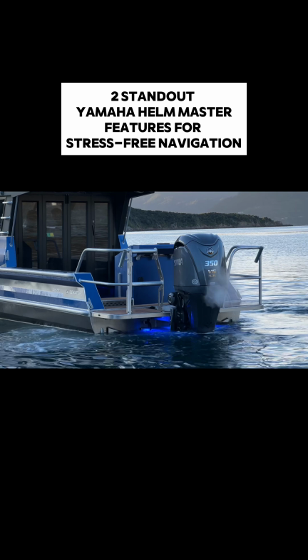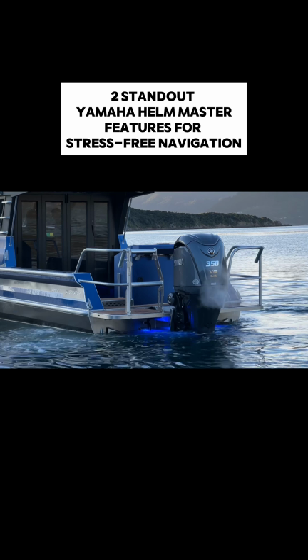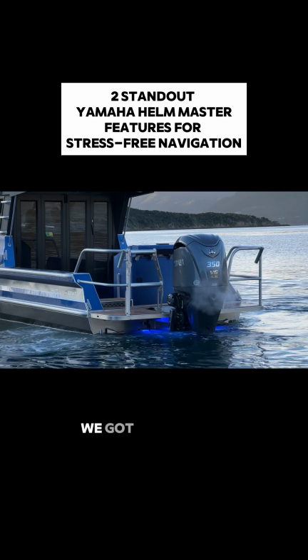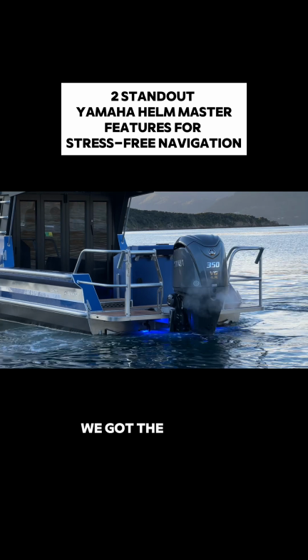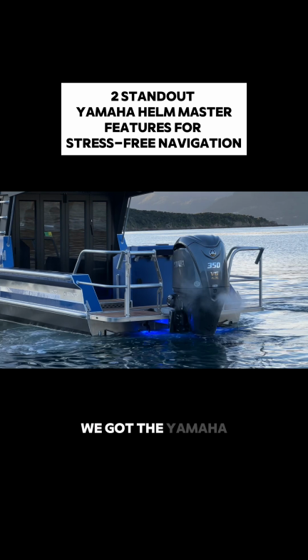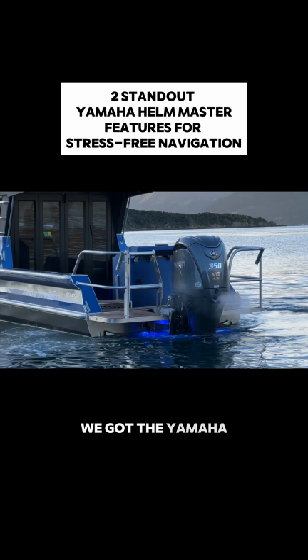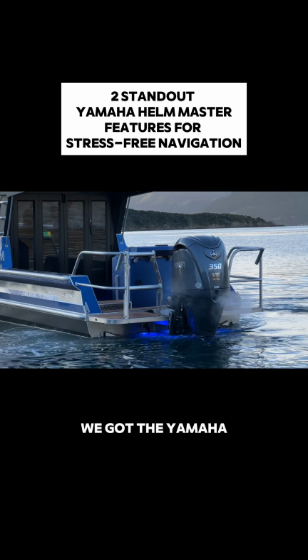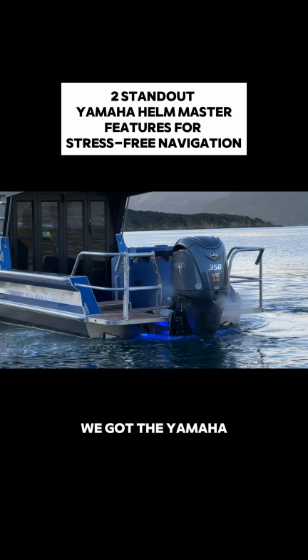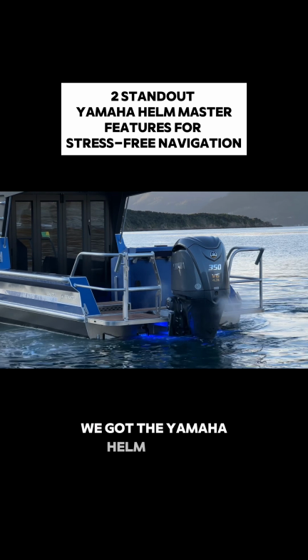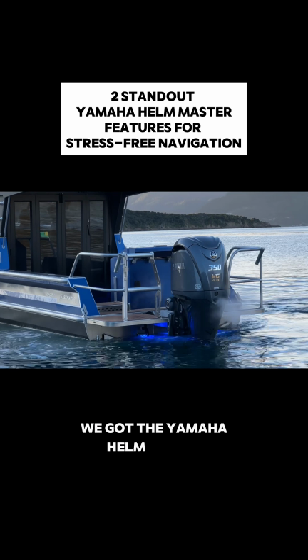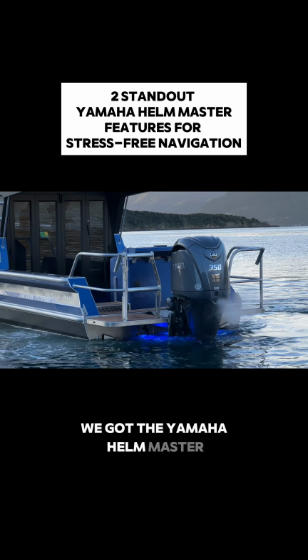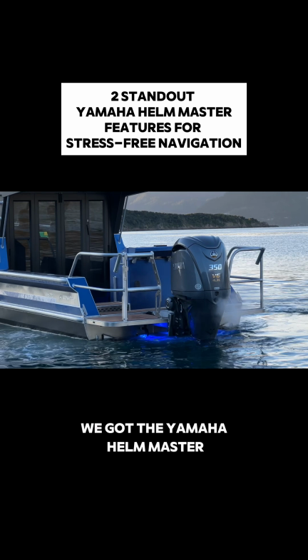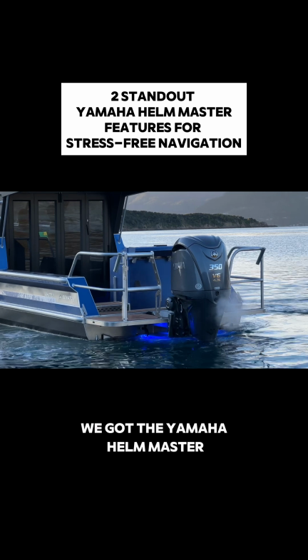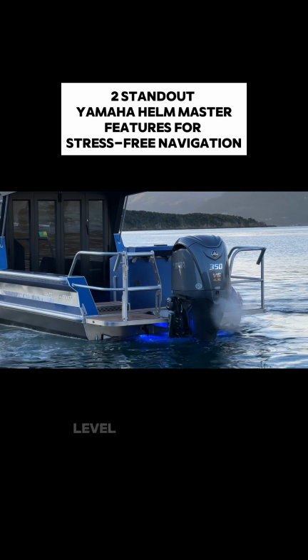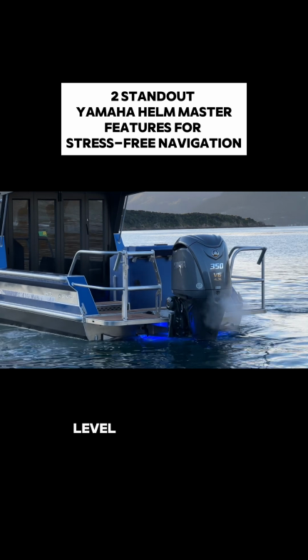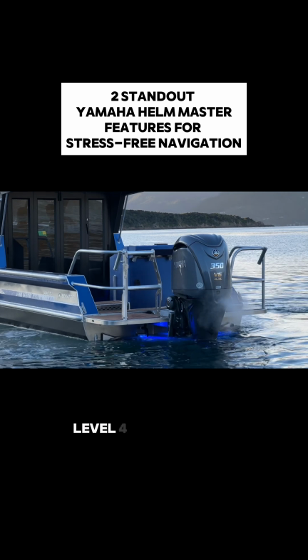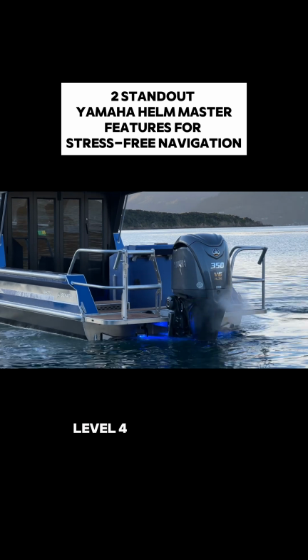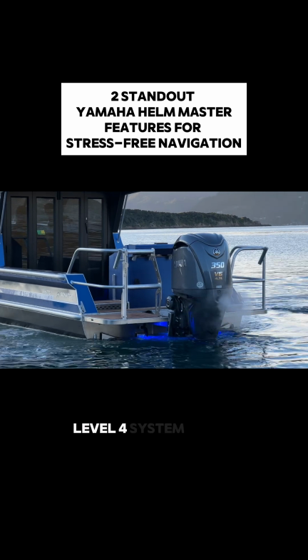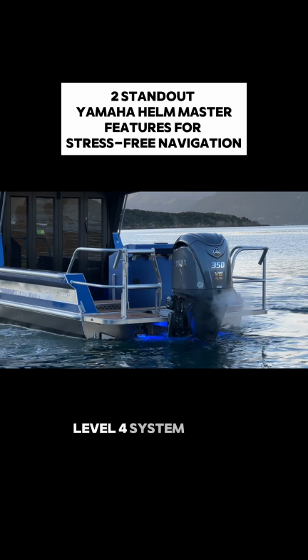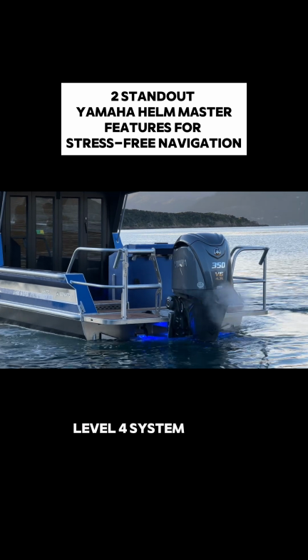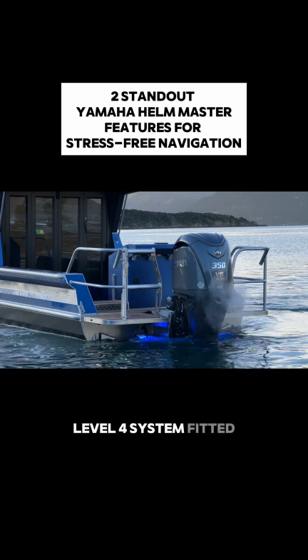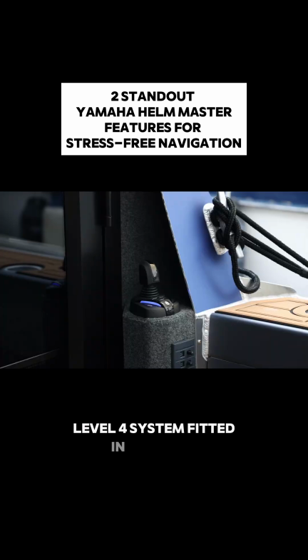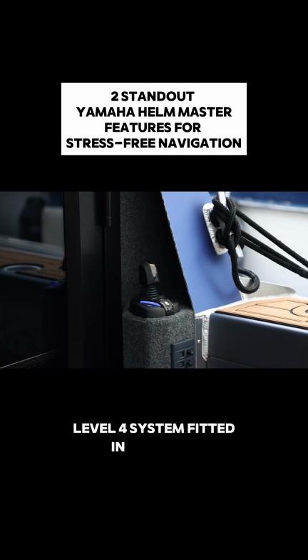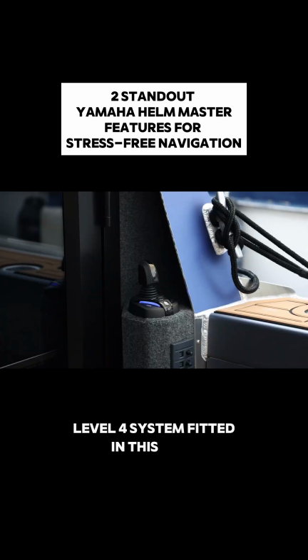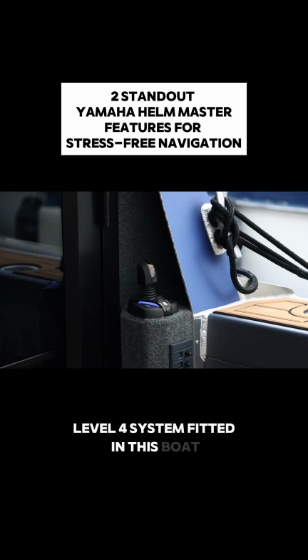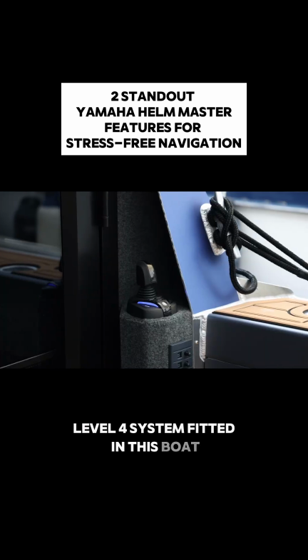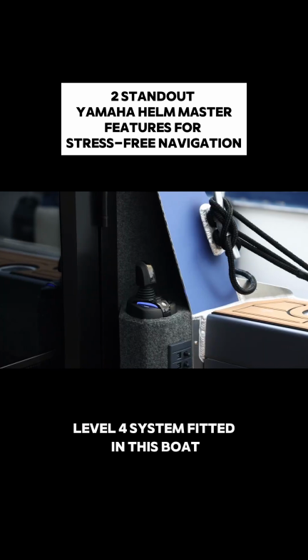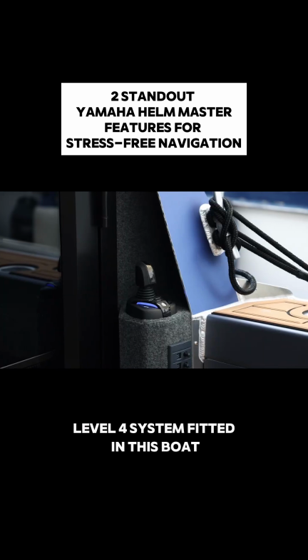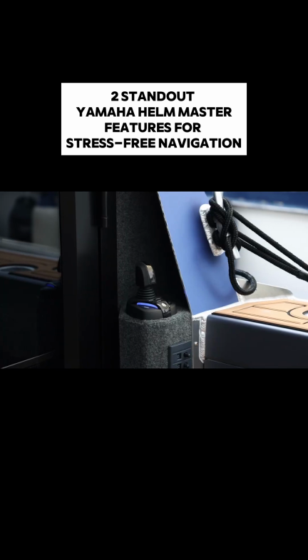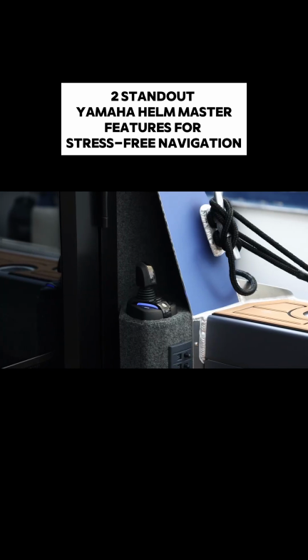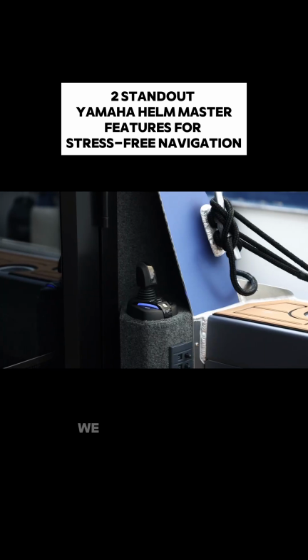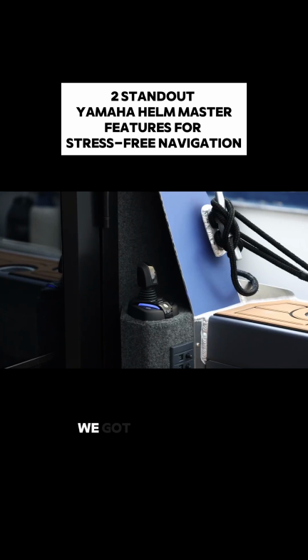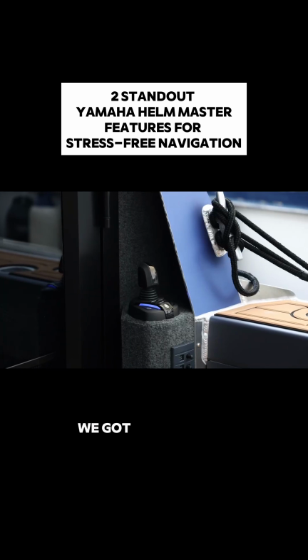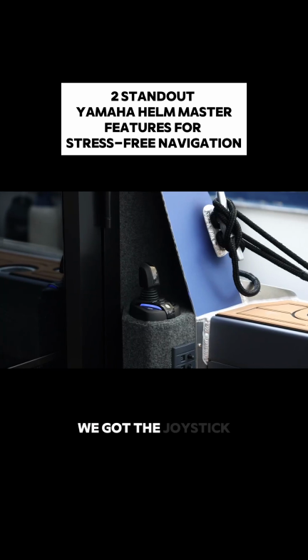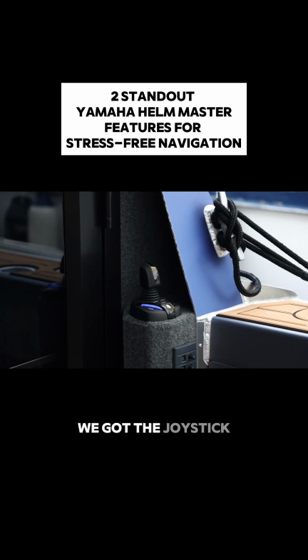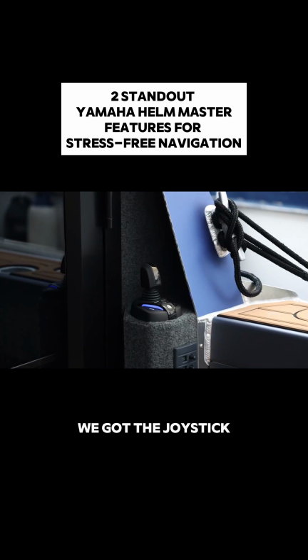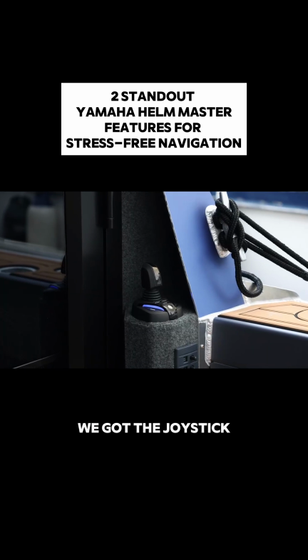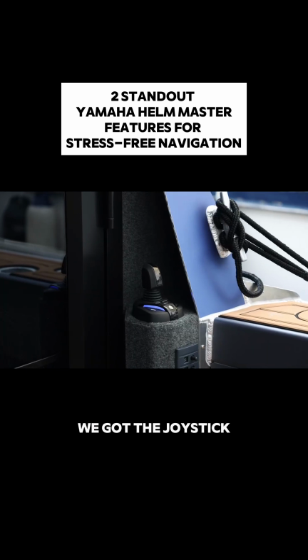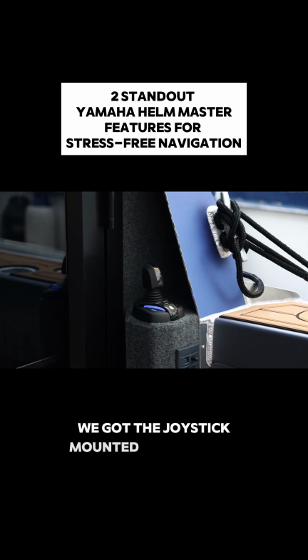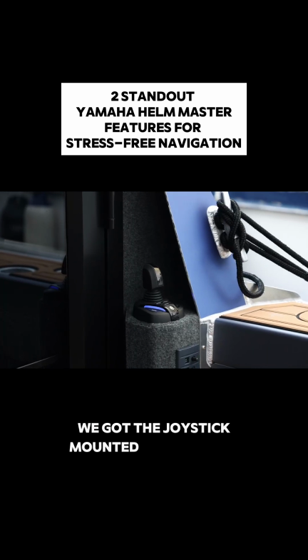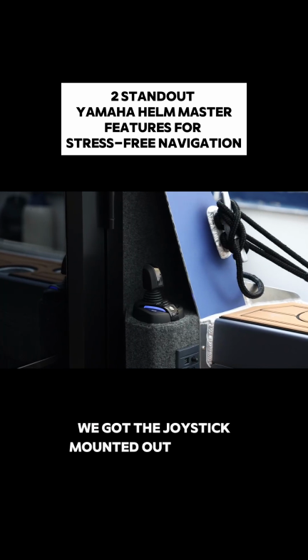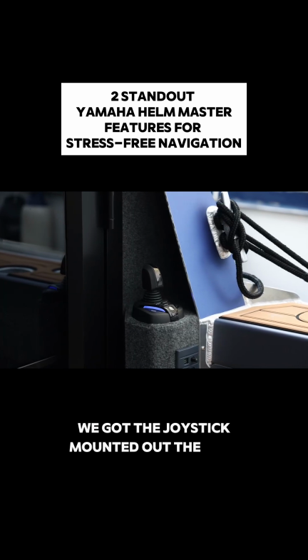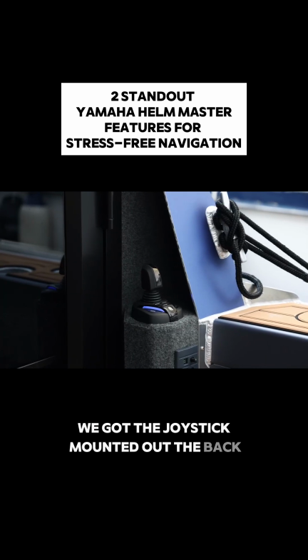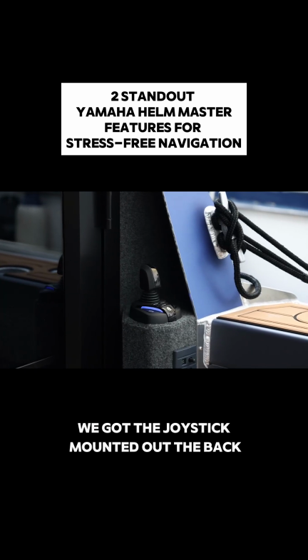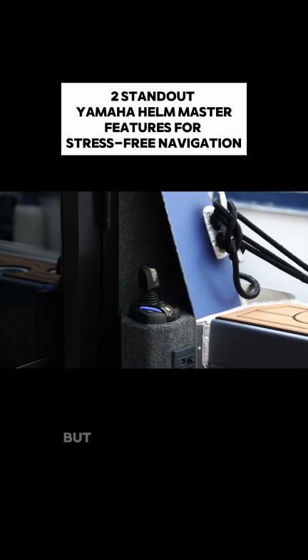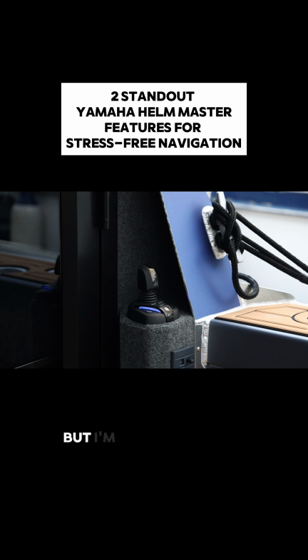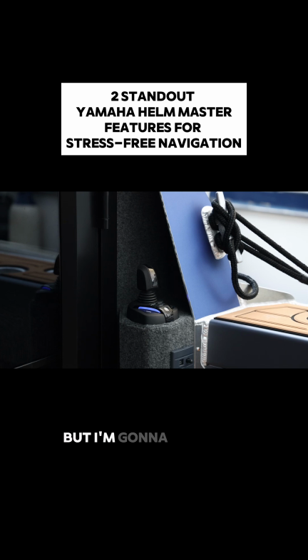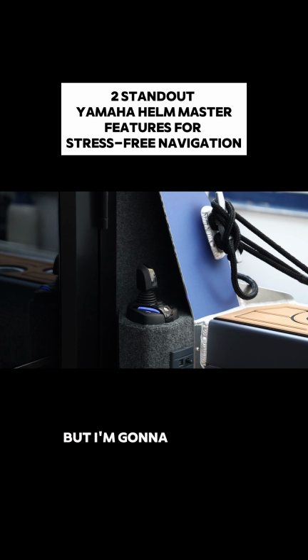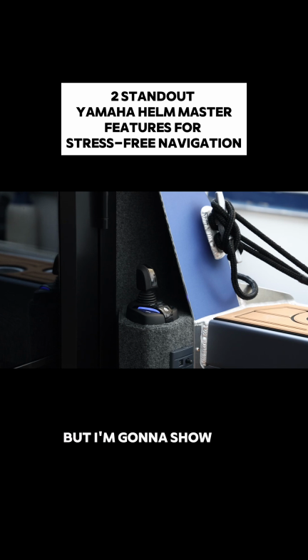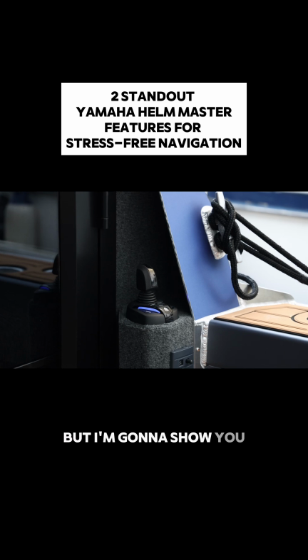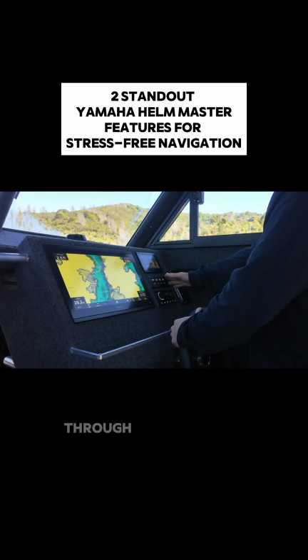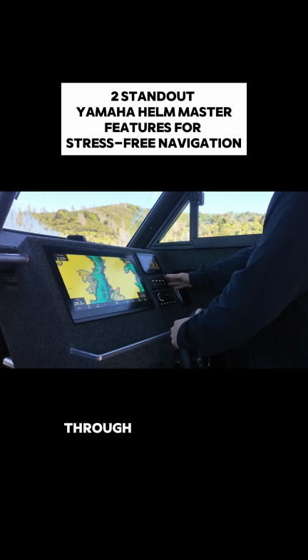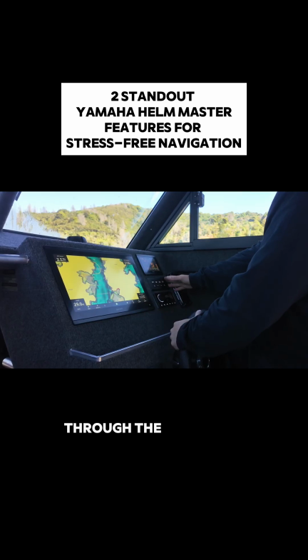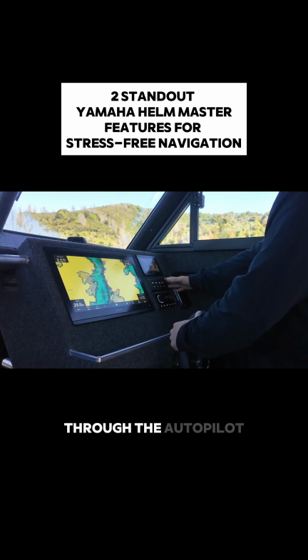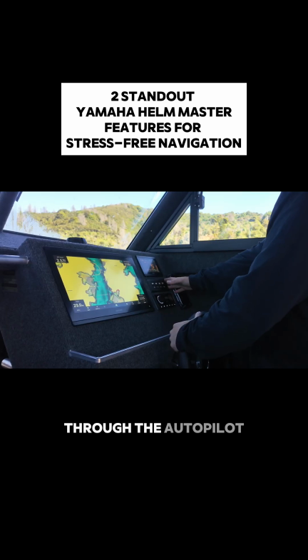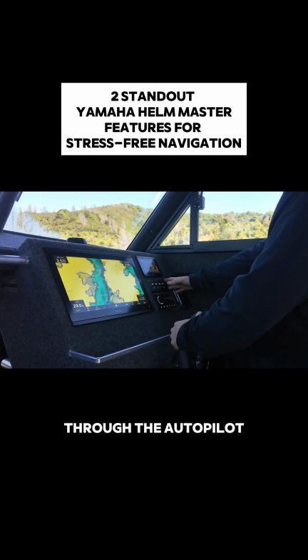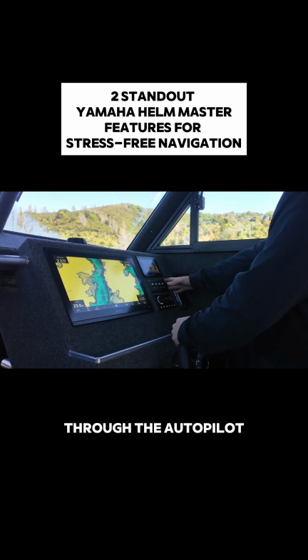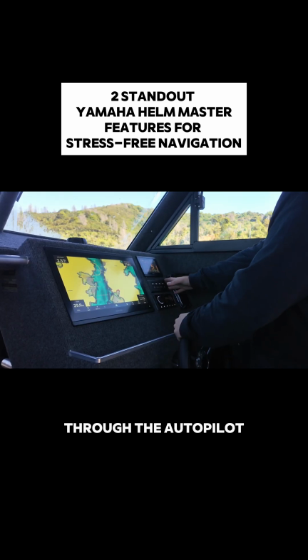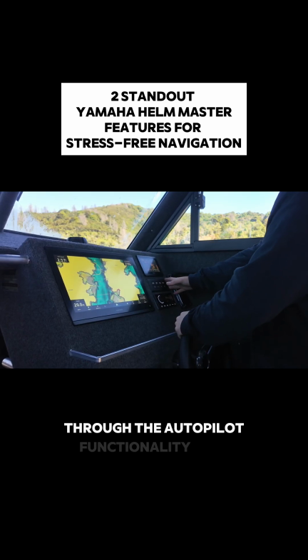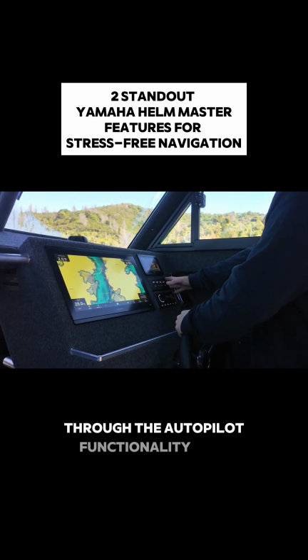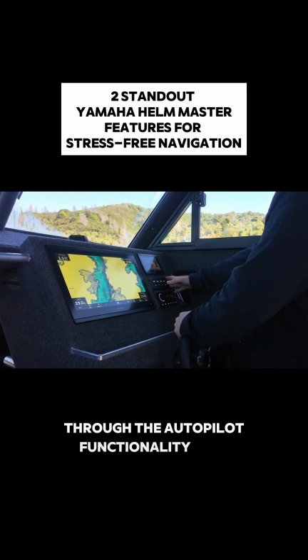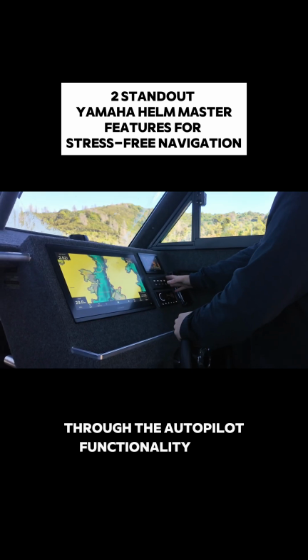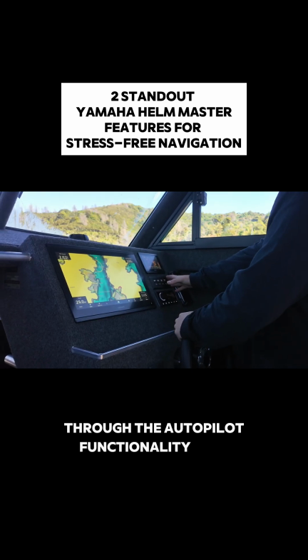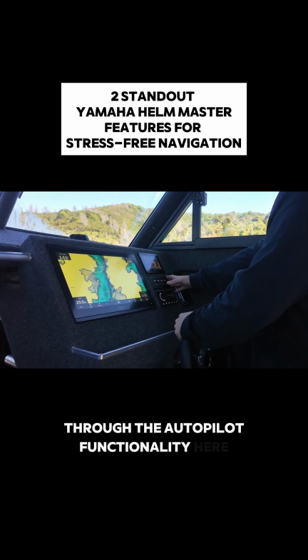We've got the Yamaha Helm Master Level 4 system fitted in this boat. We've got the joystick mounted out the back, but I'm going to show you through the autopilot functionality here.